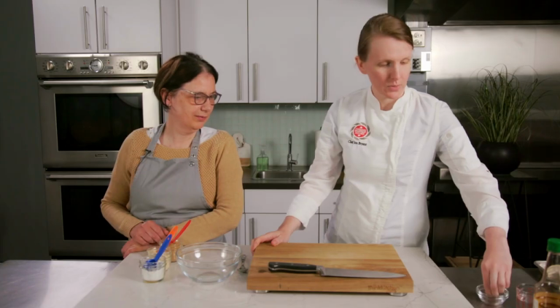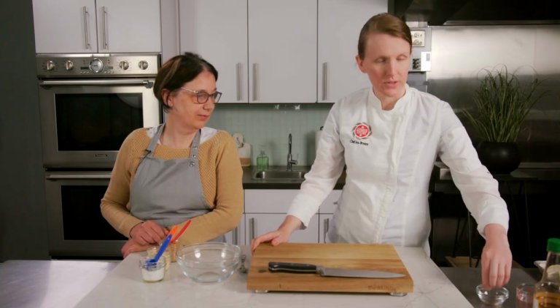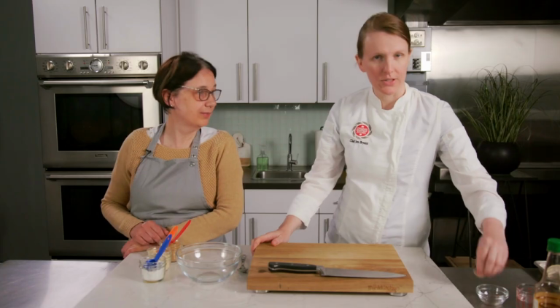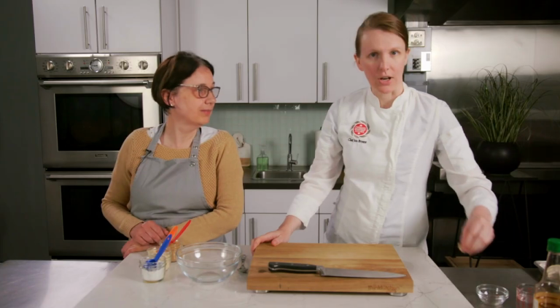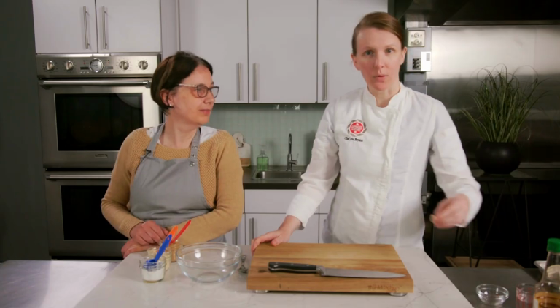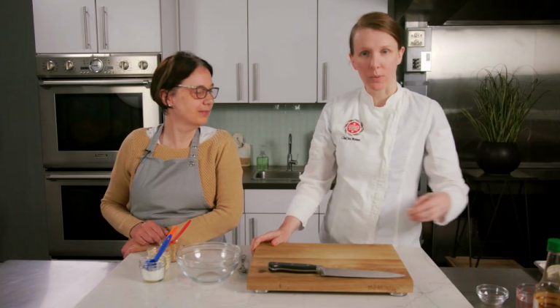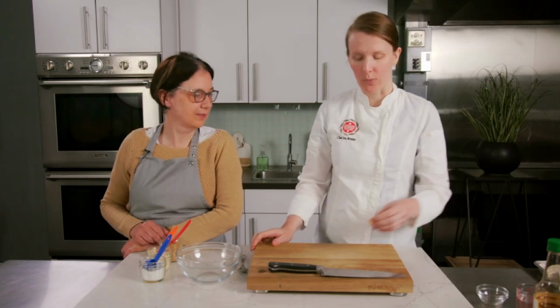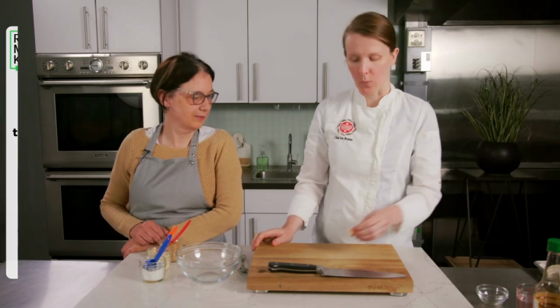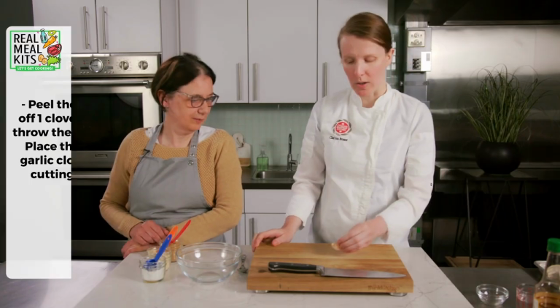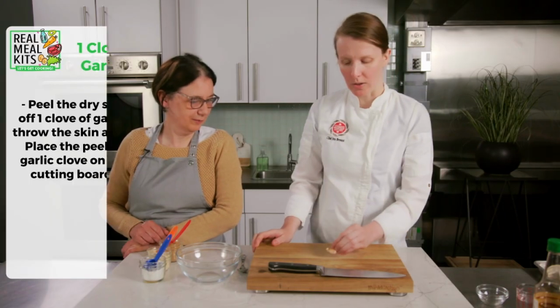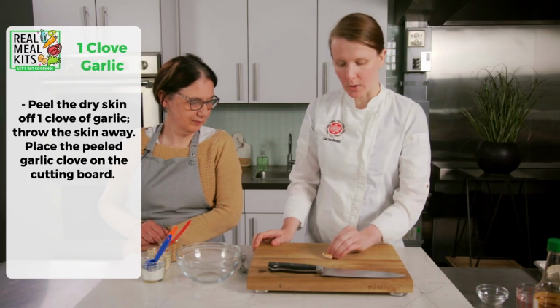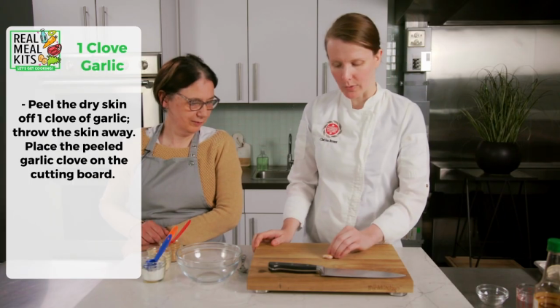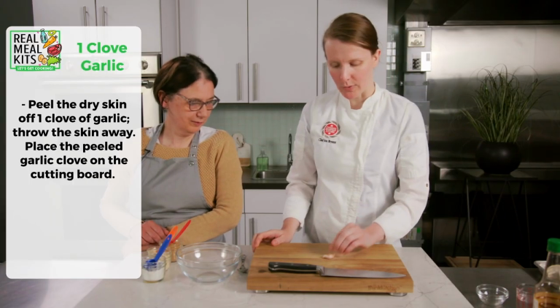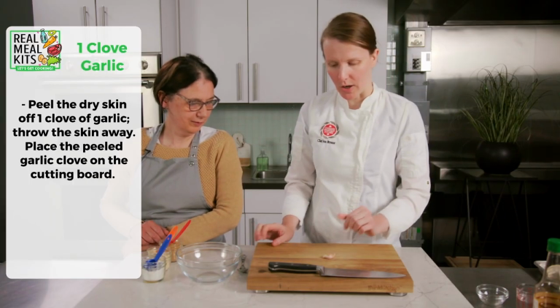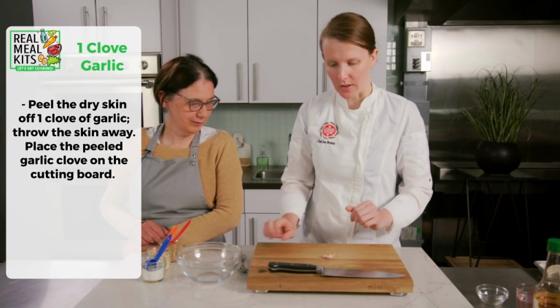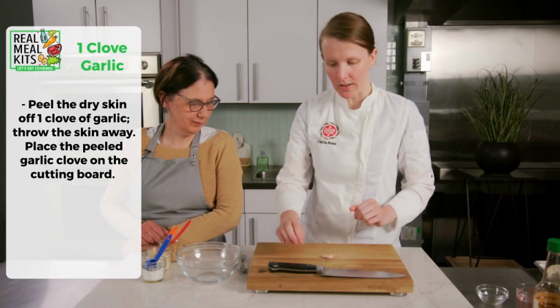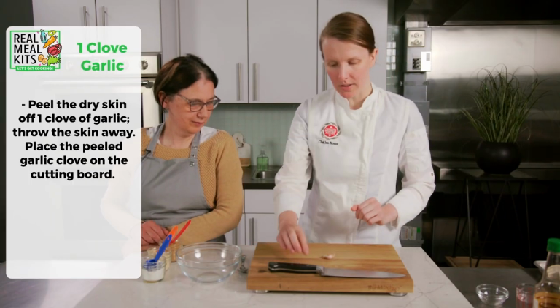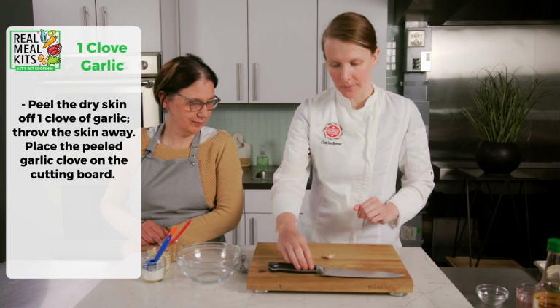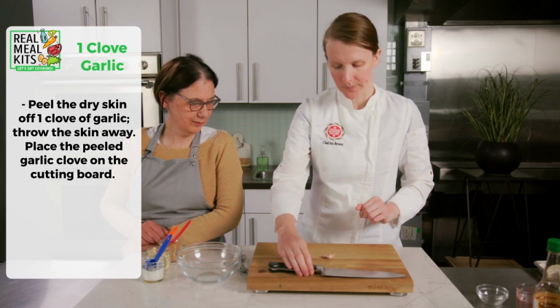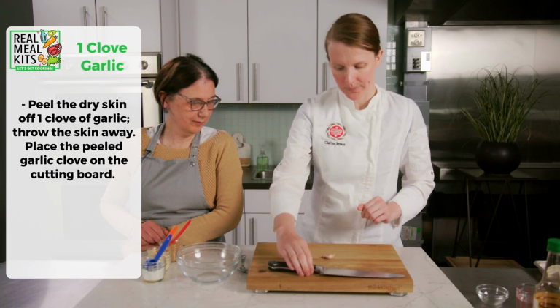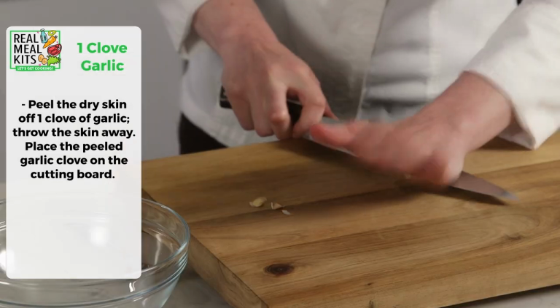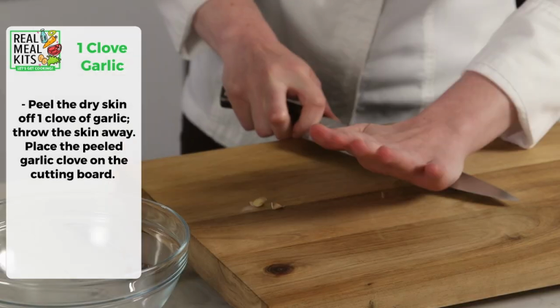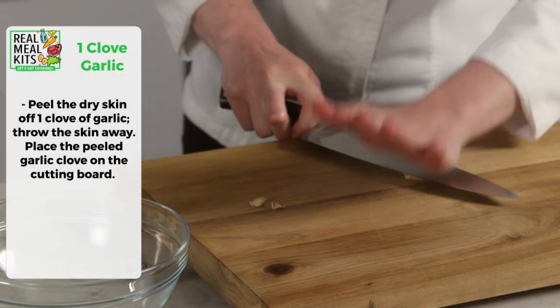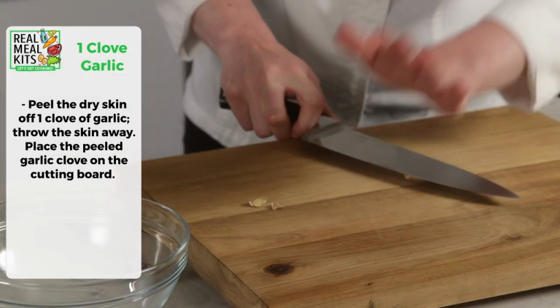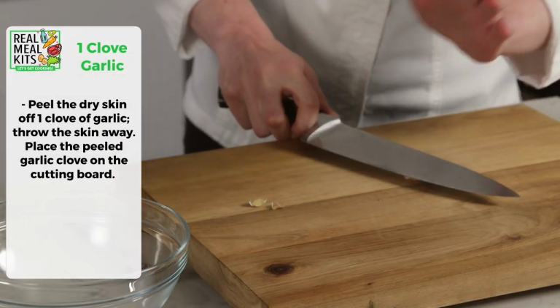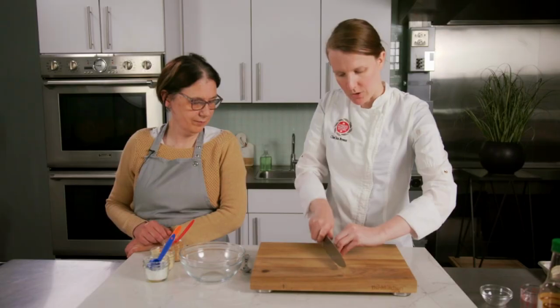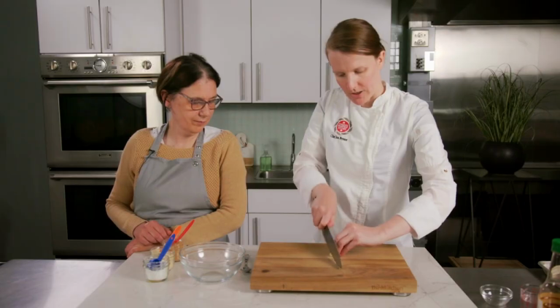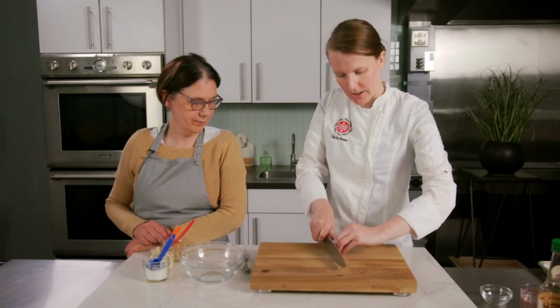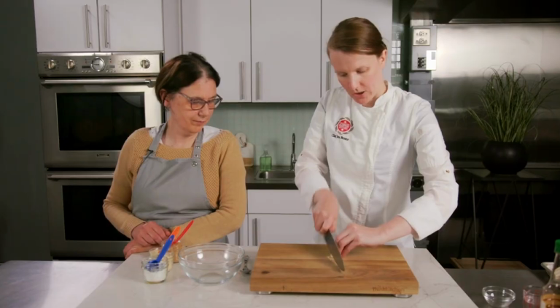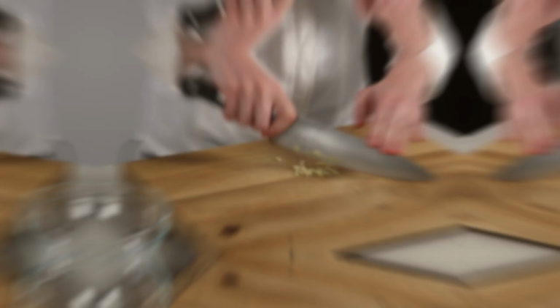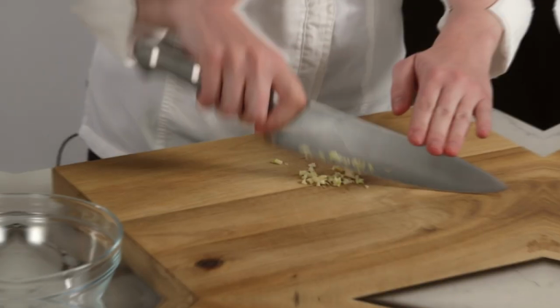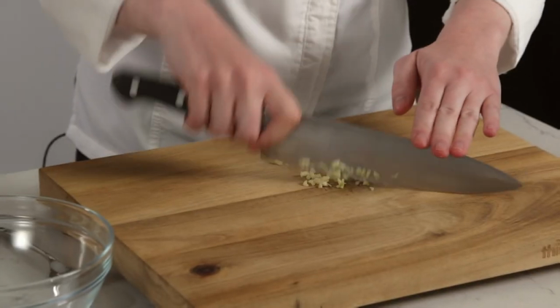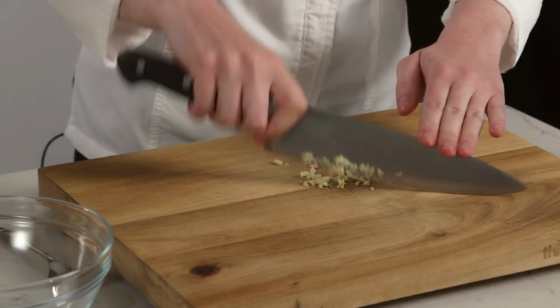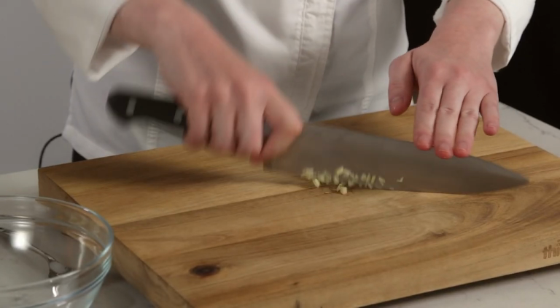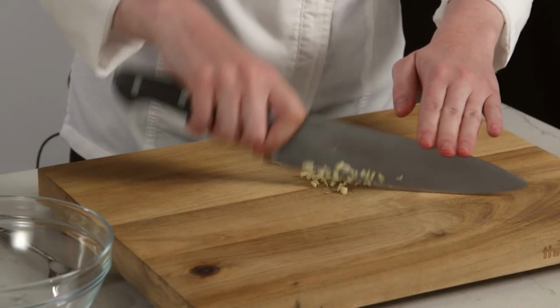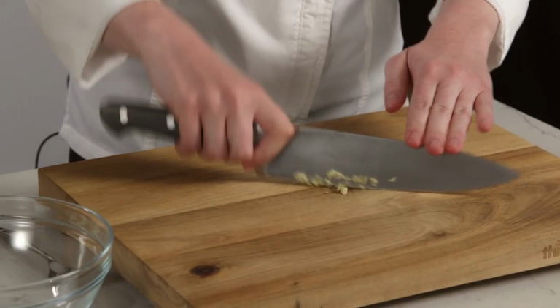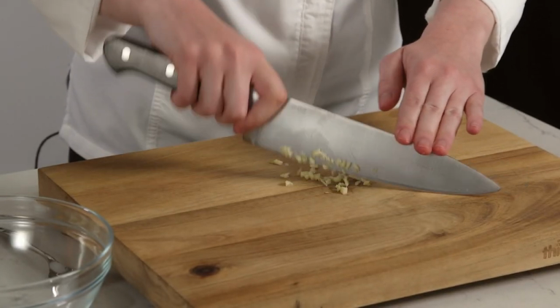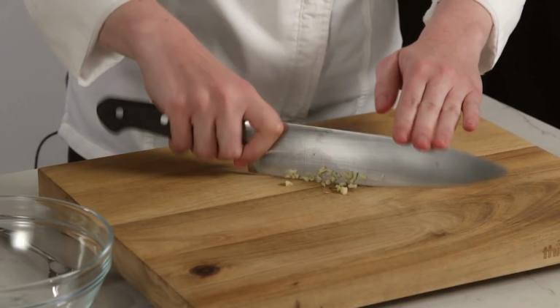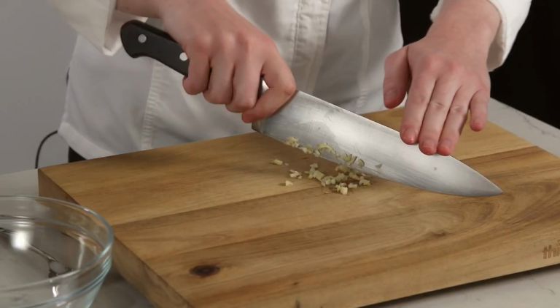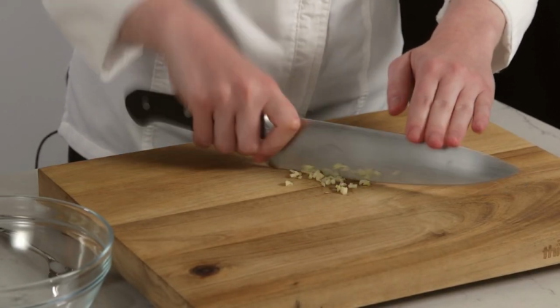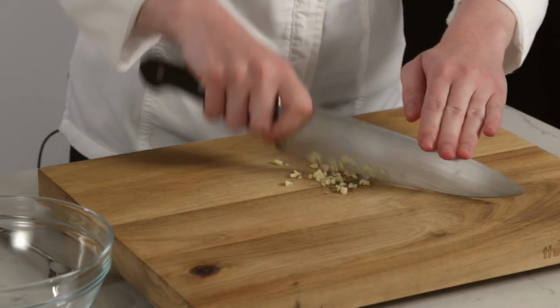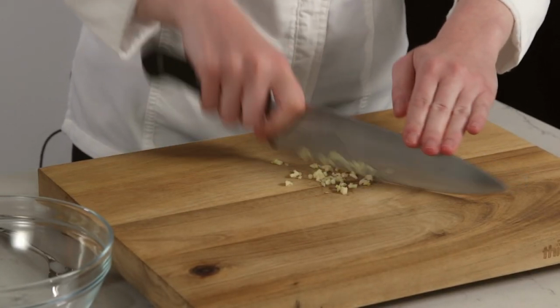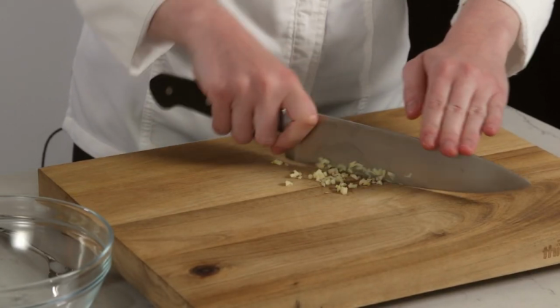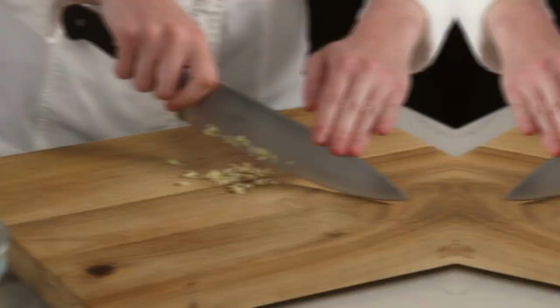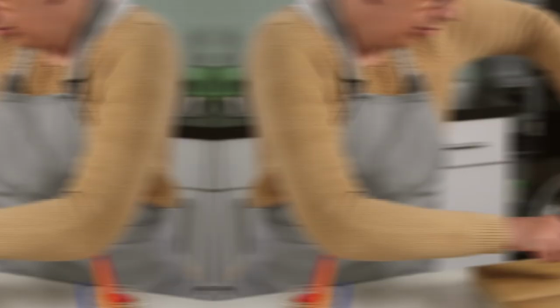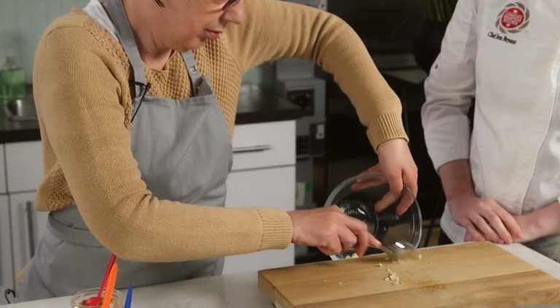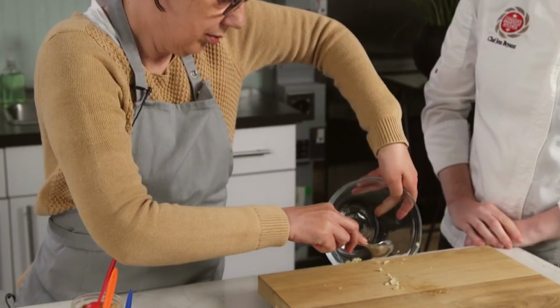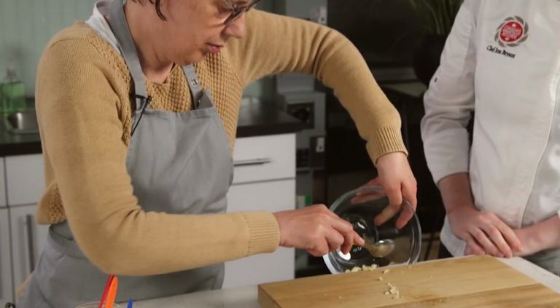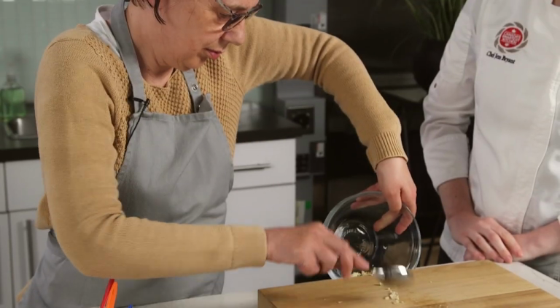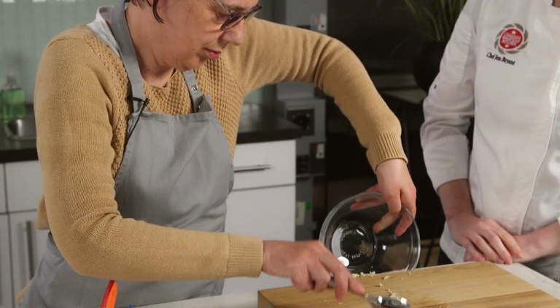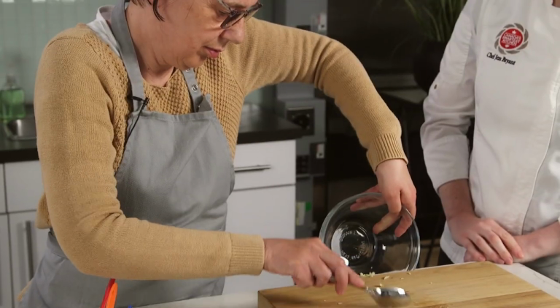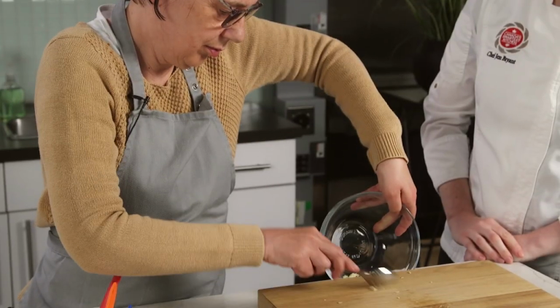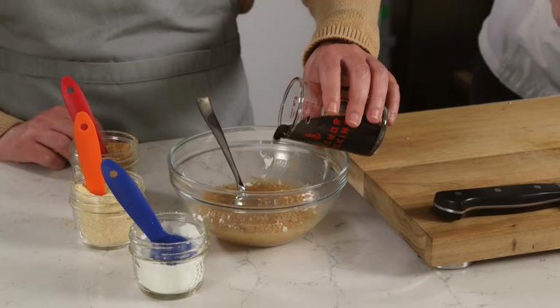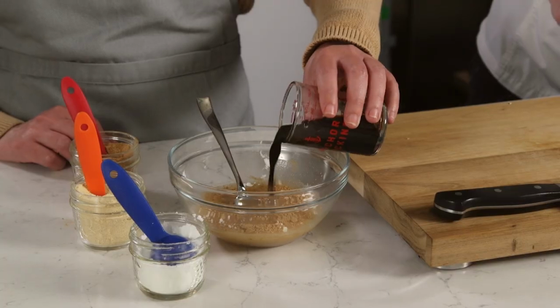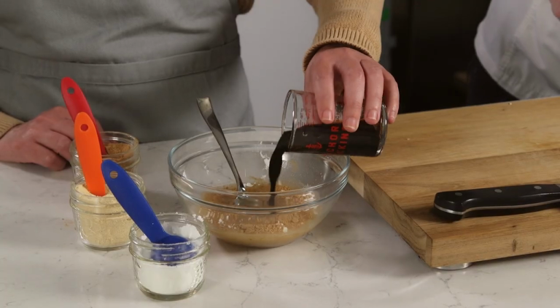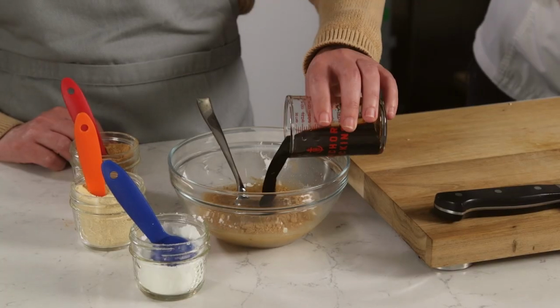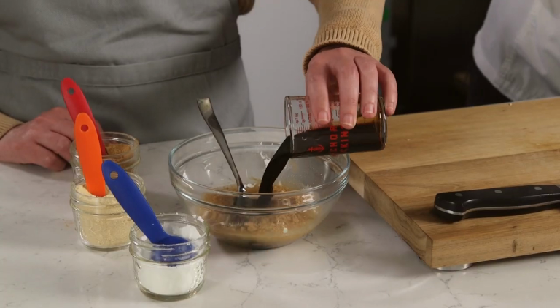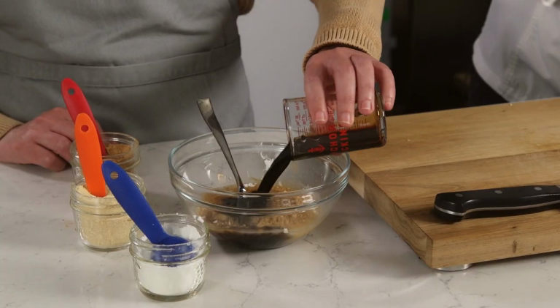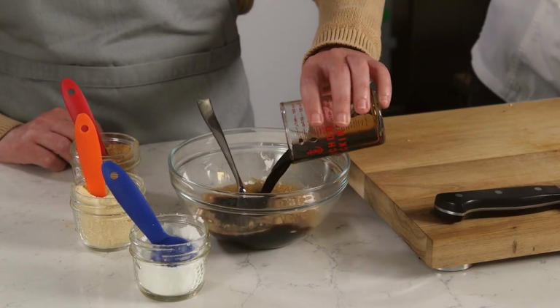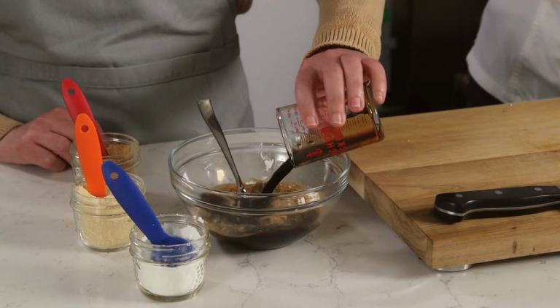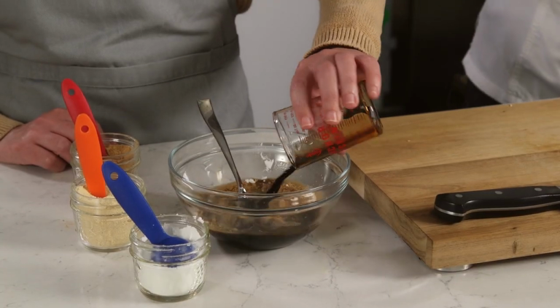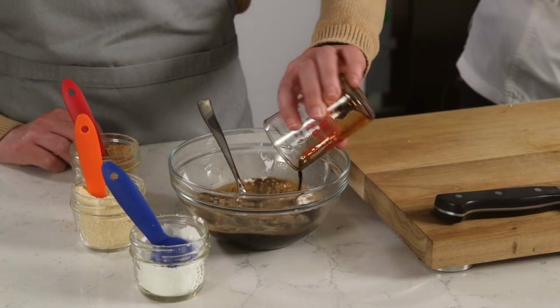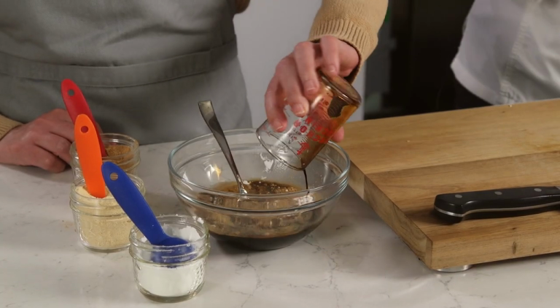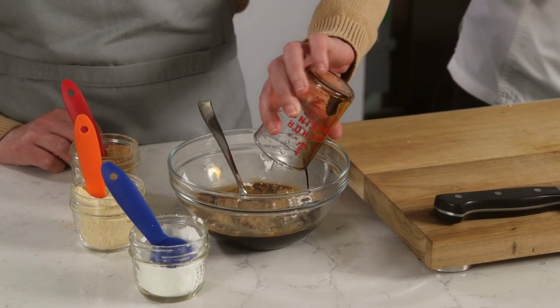To start, we have one clove of garlic — we're just going to chop that garlic finely. That's perfect, that's what we want to see.